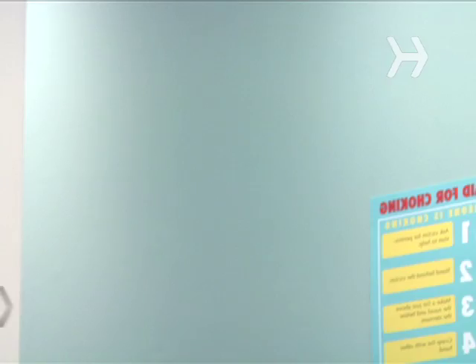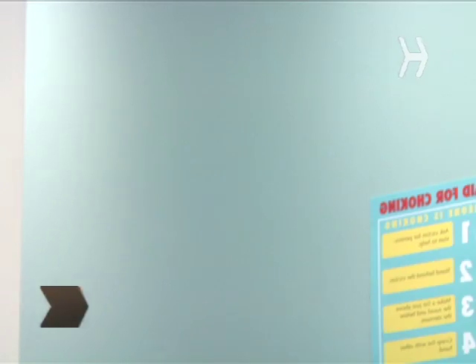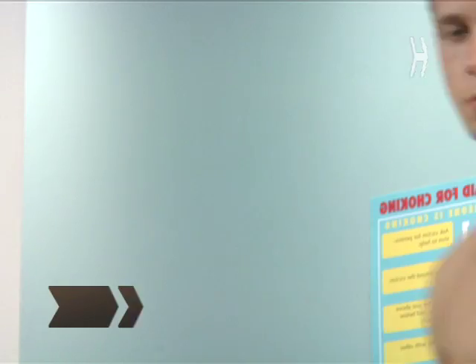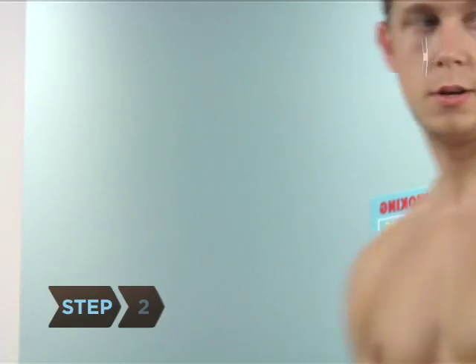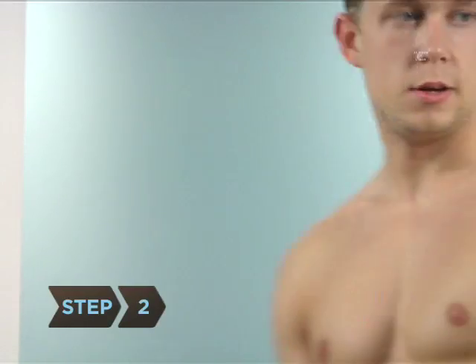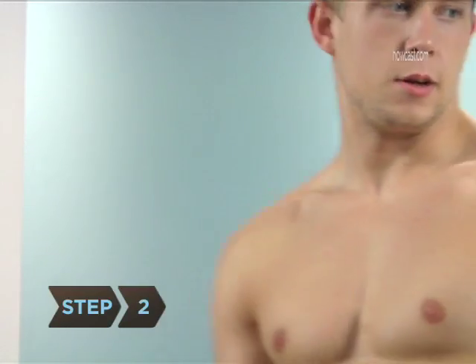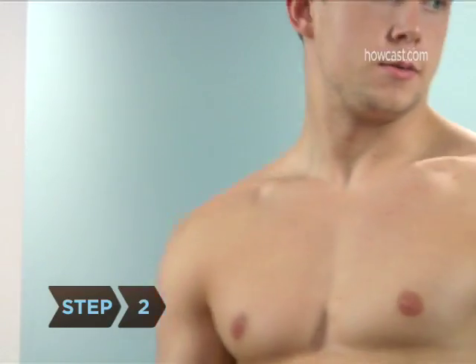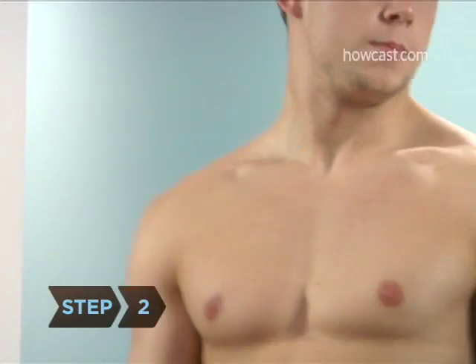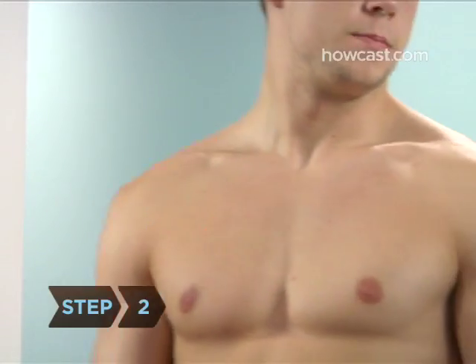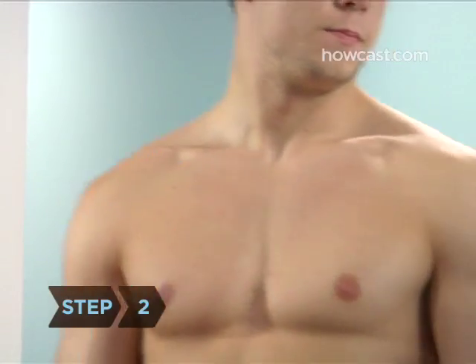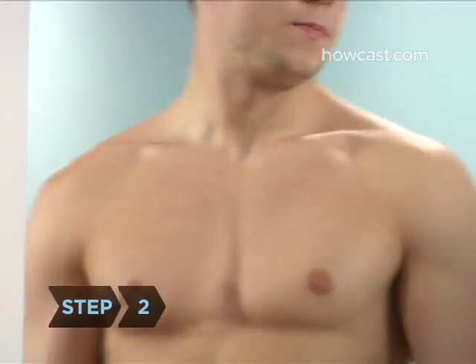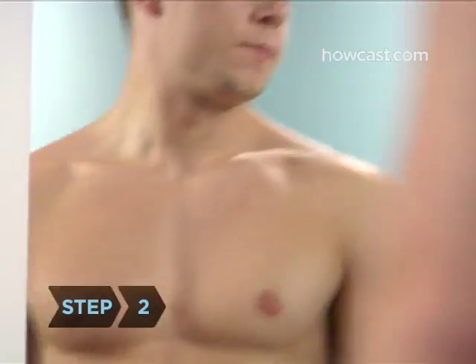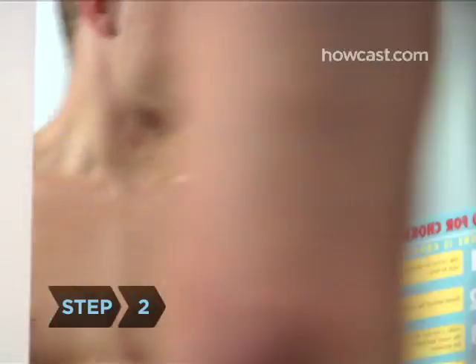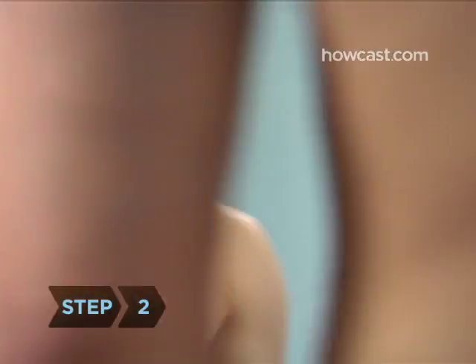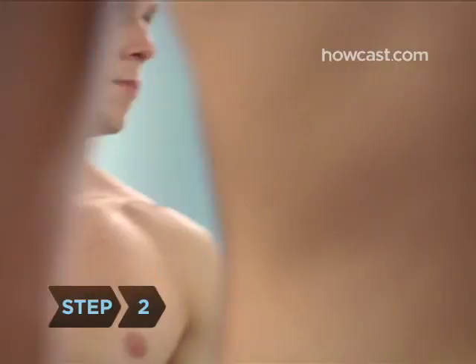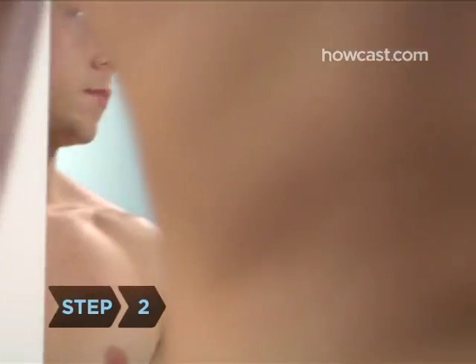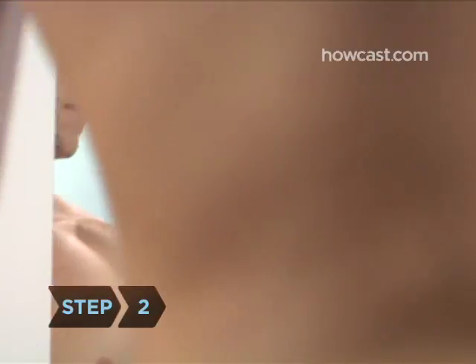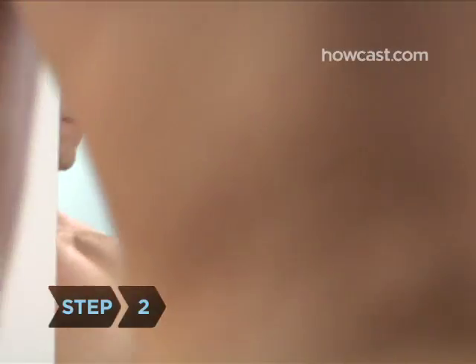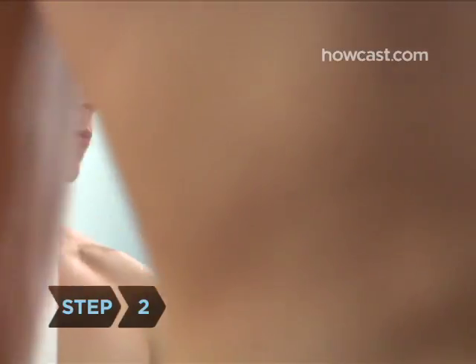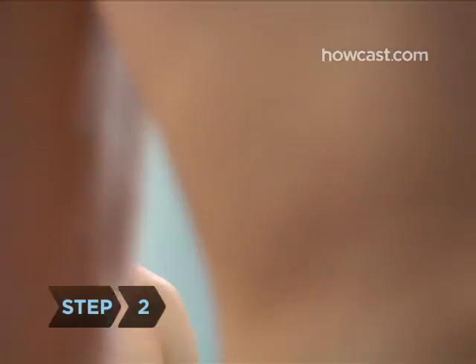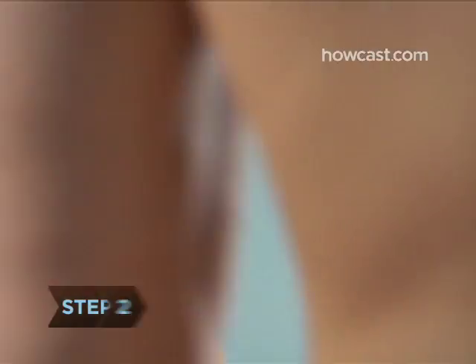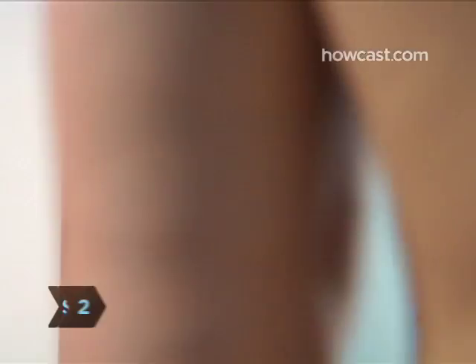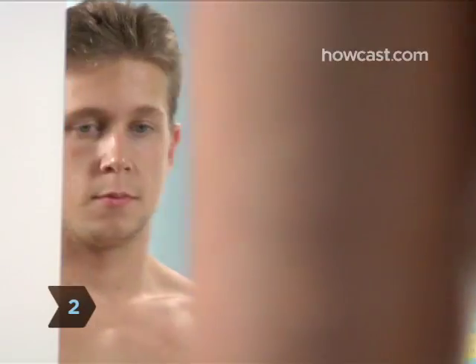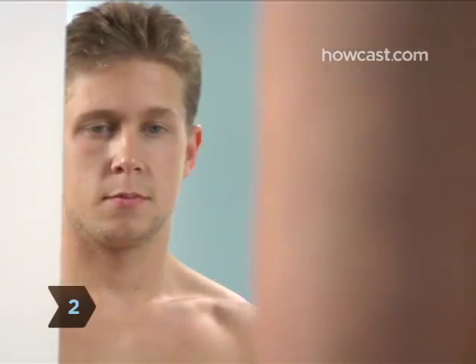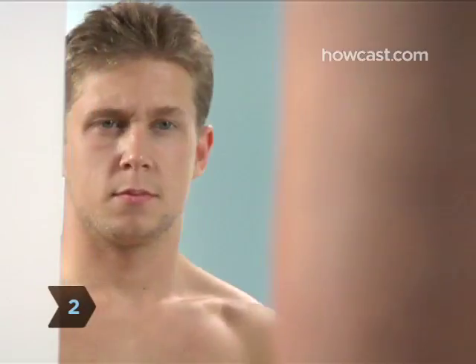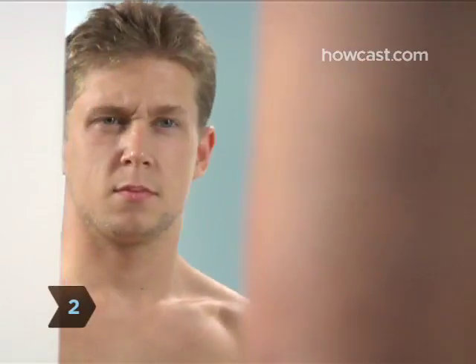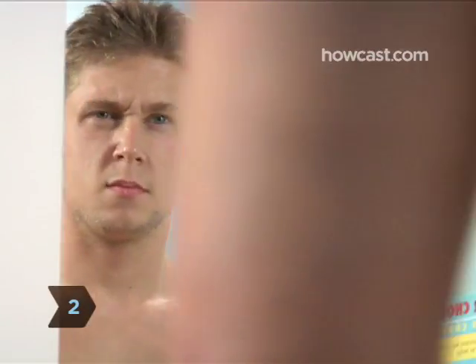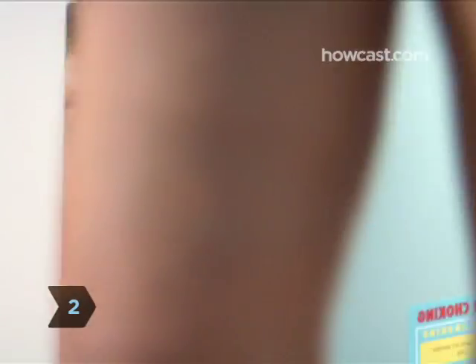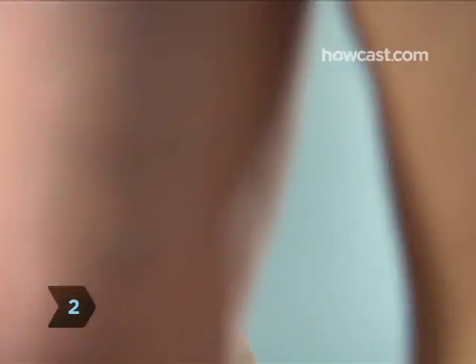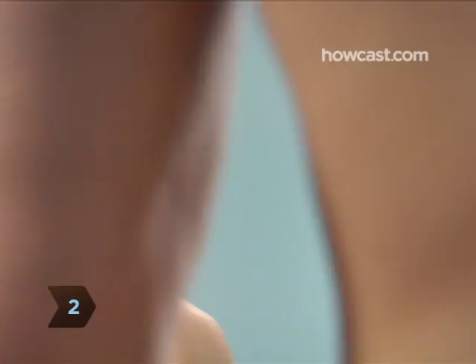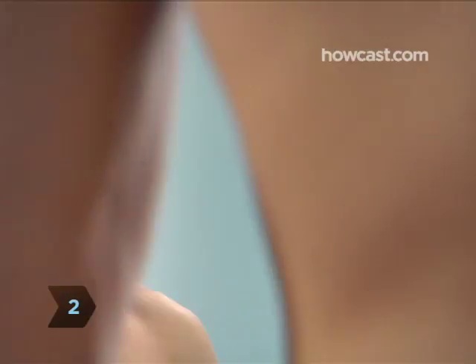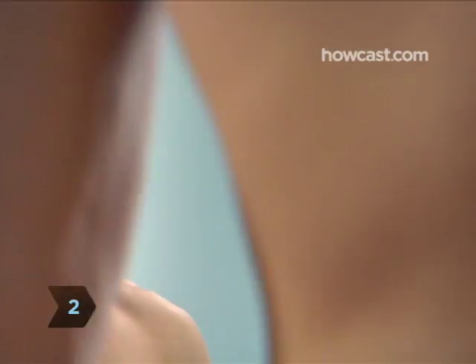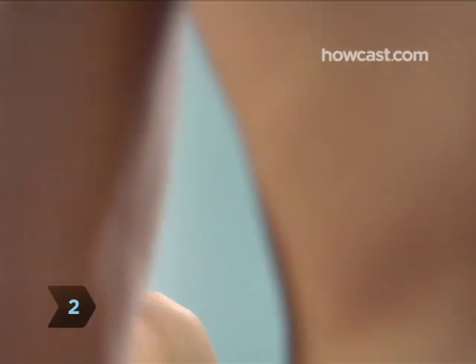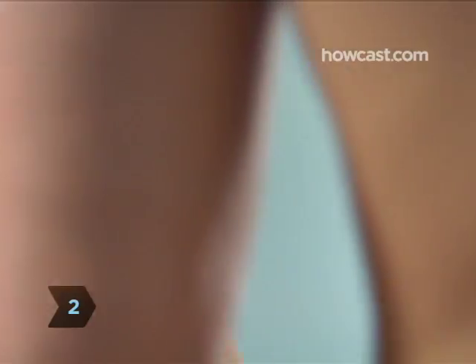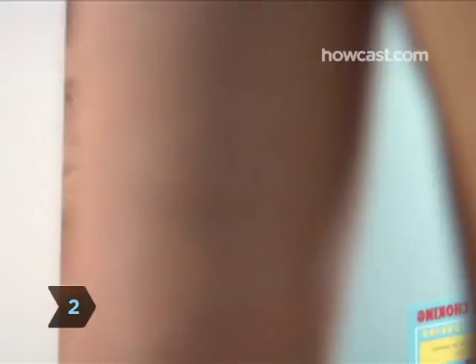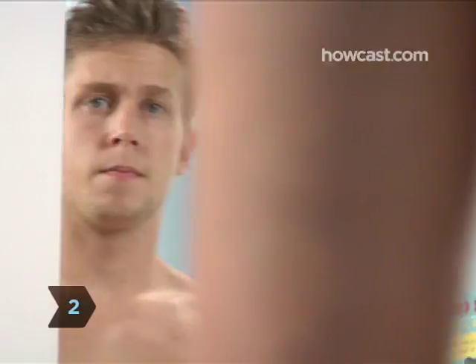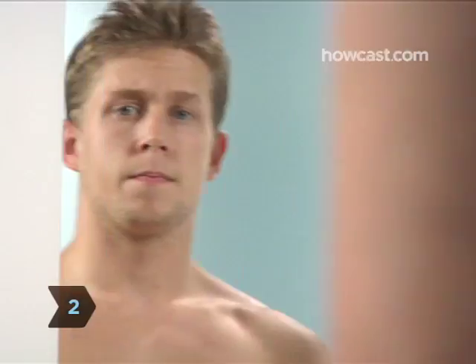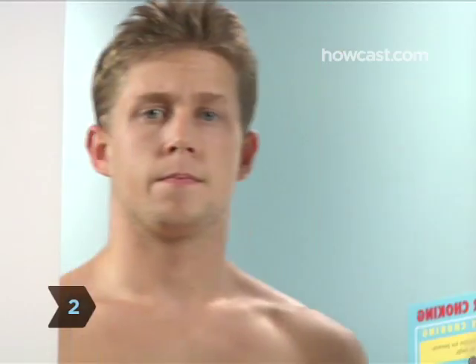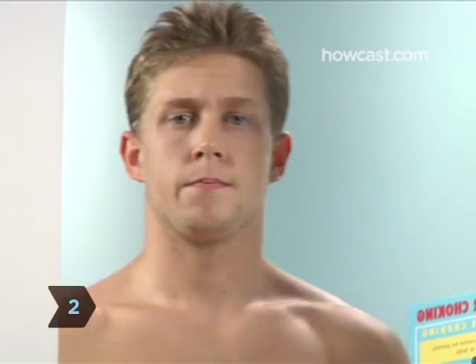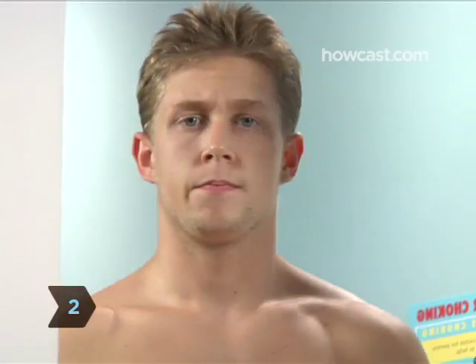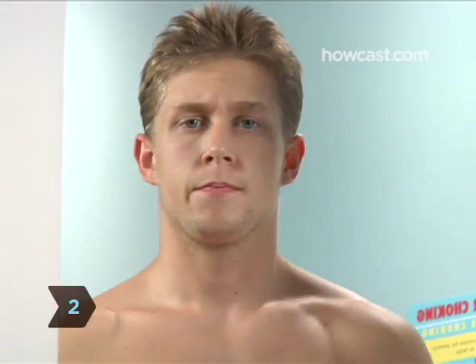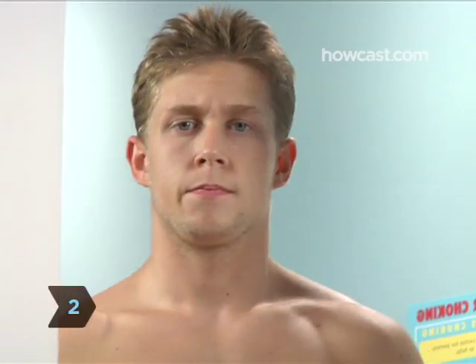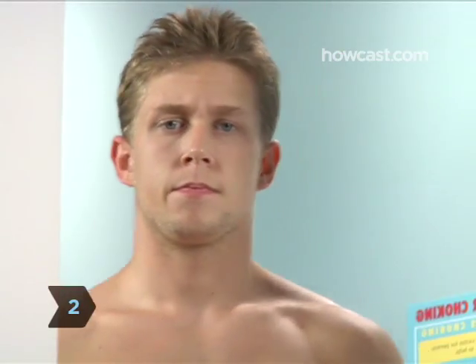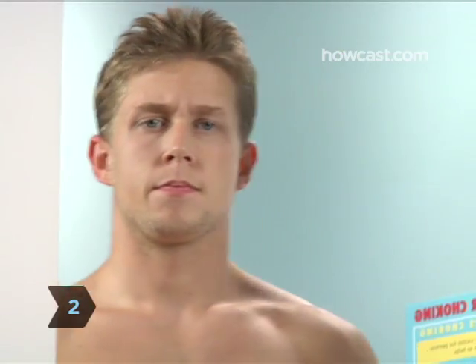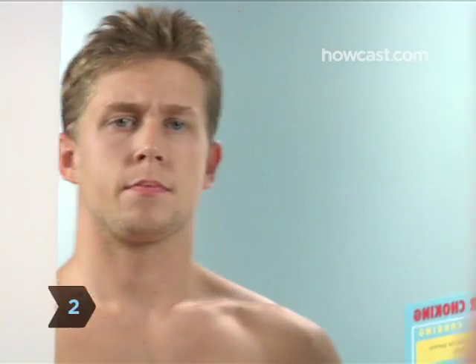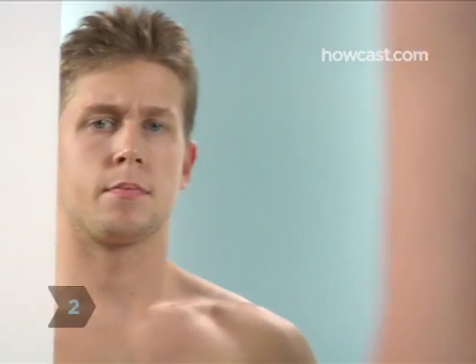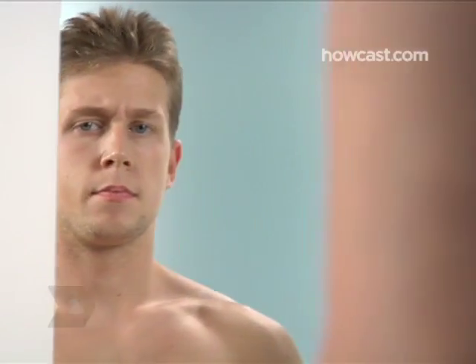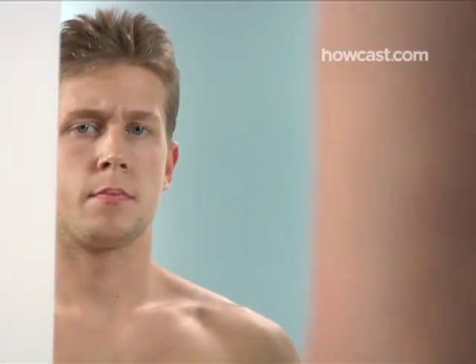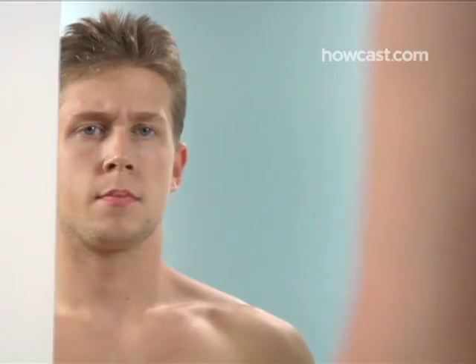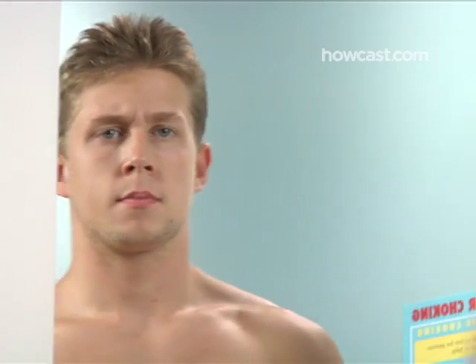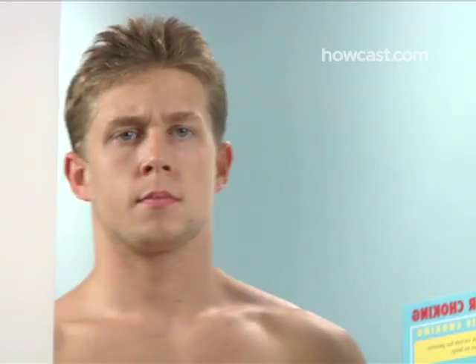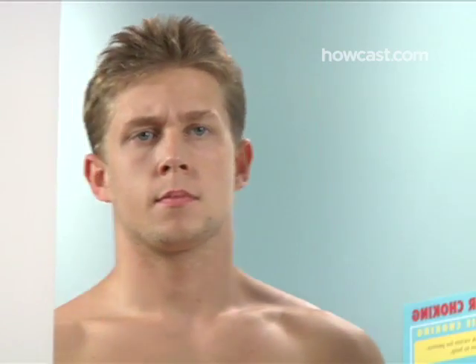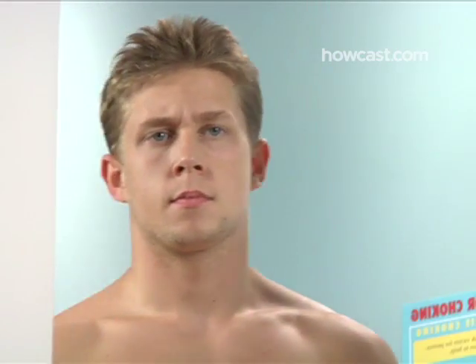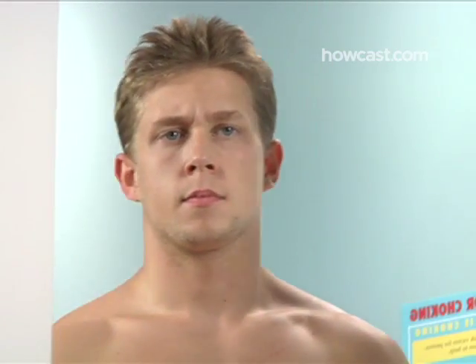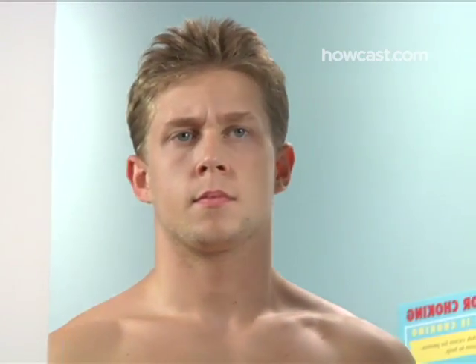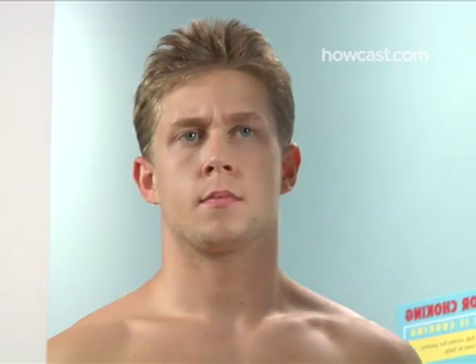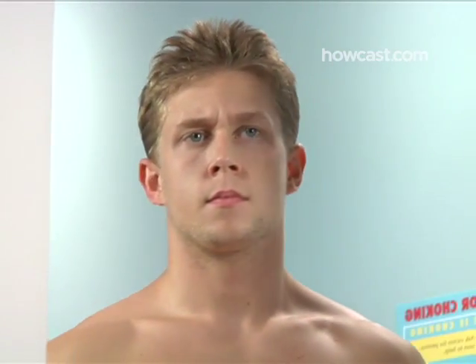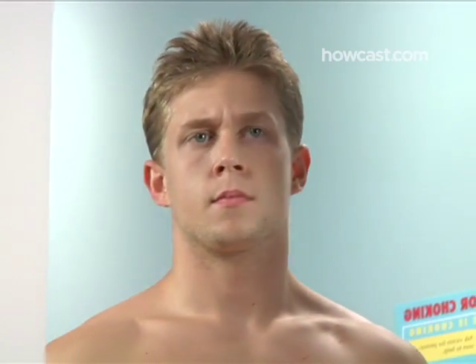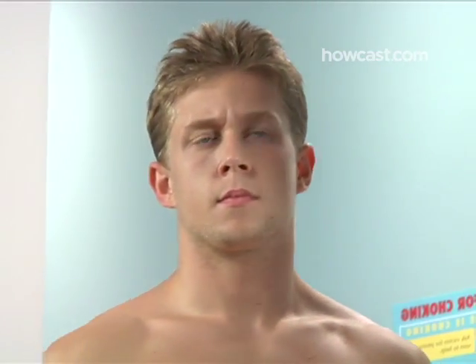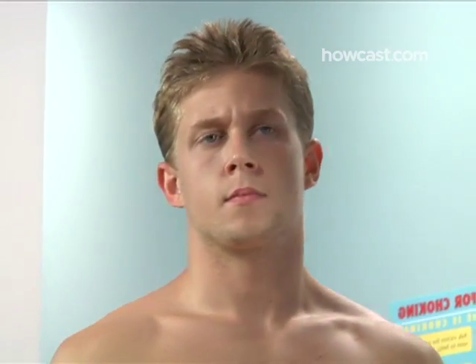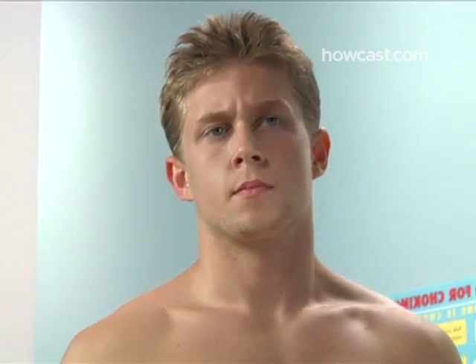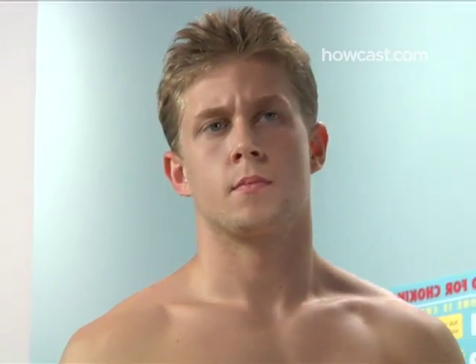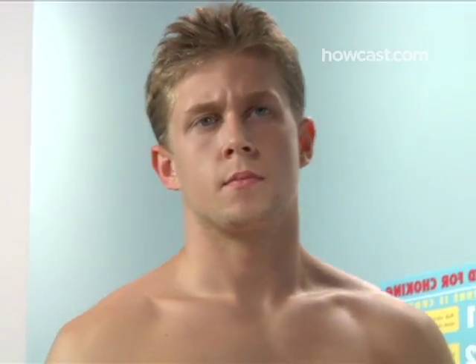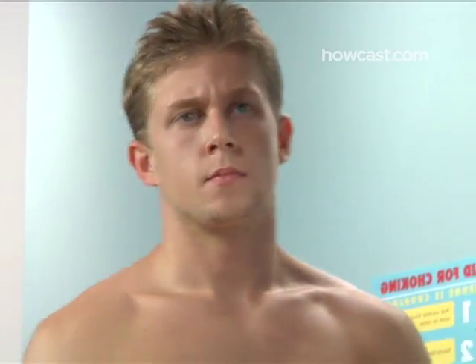Step 2. Check yourself immediately after bathing so you're clean. It's important to check your entire body.